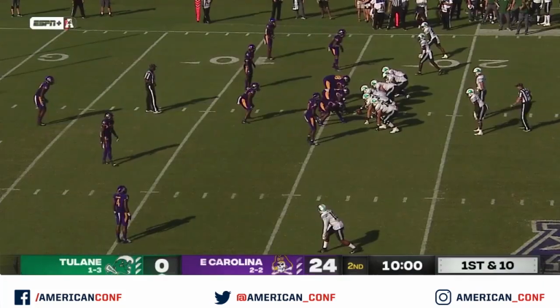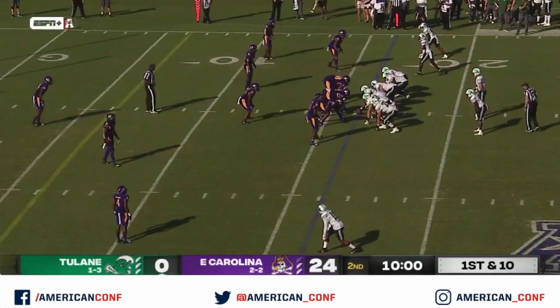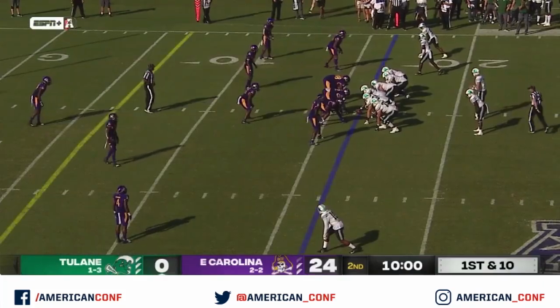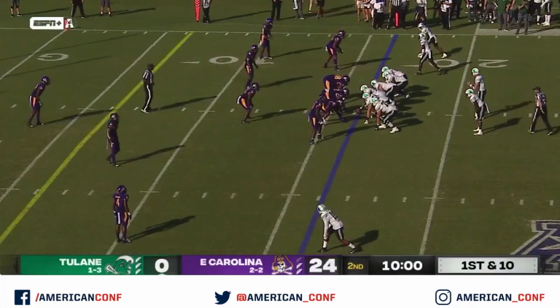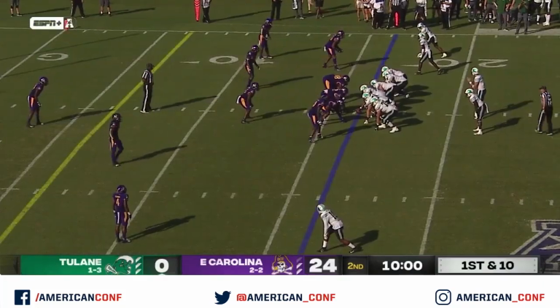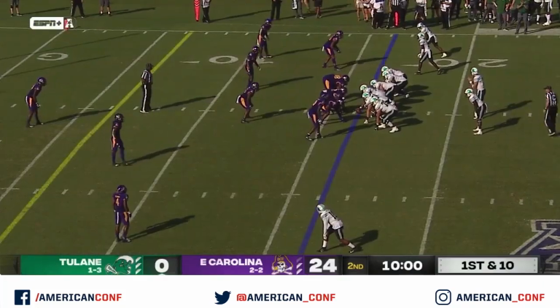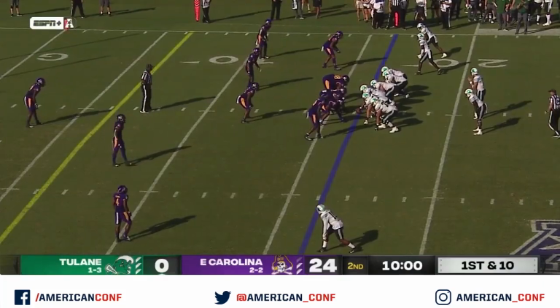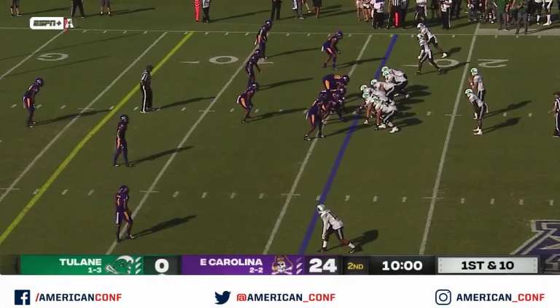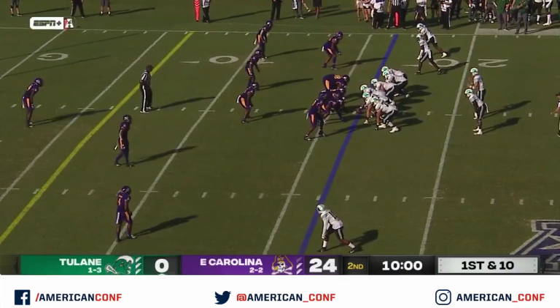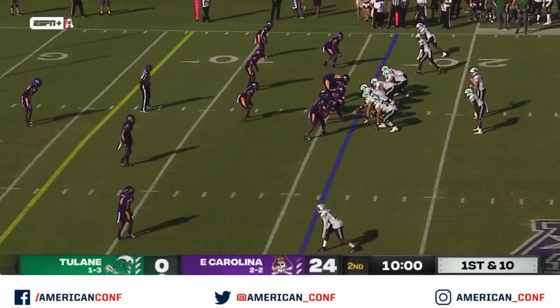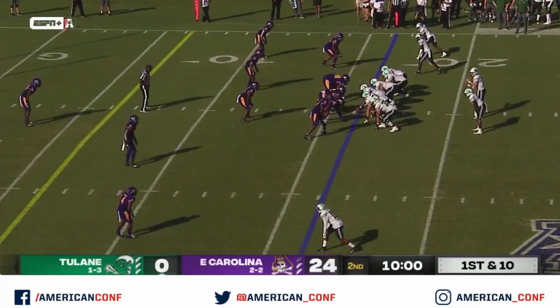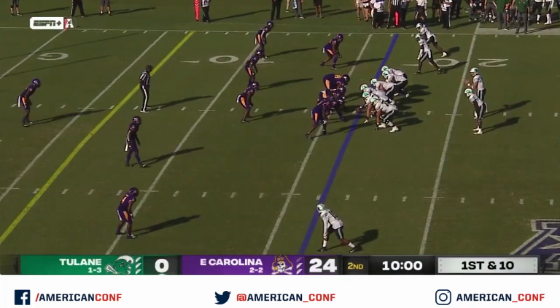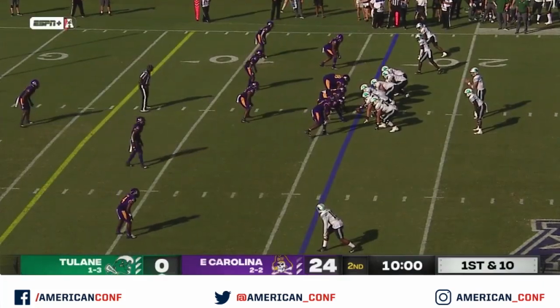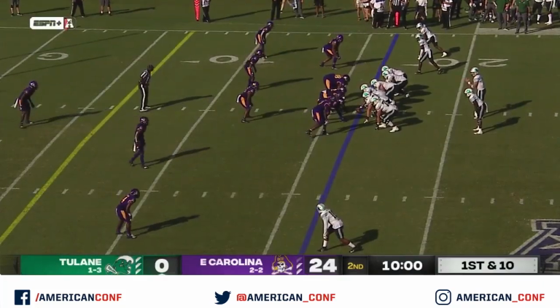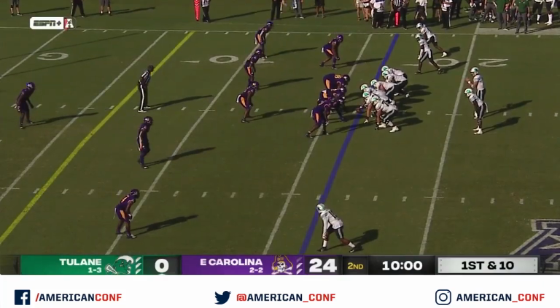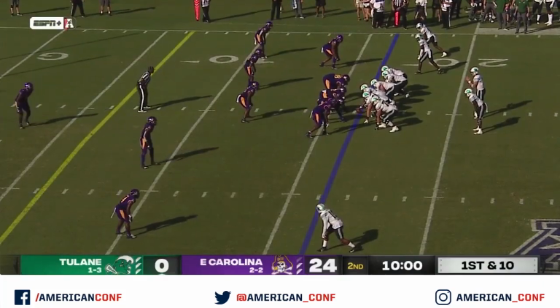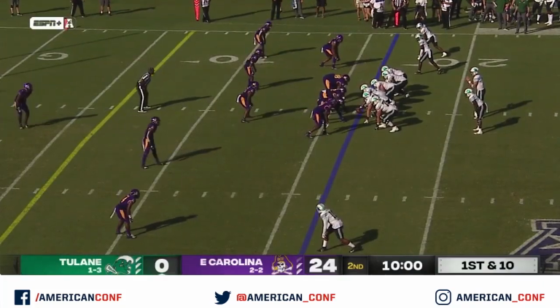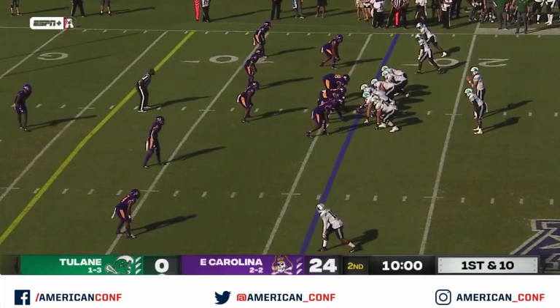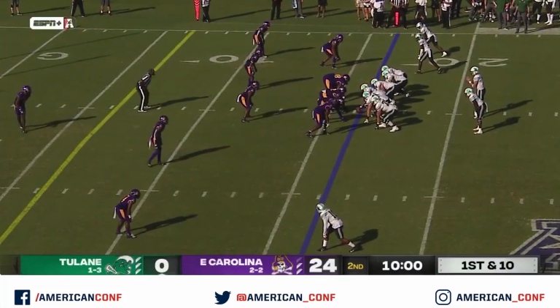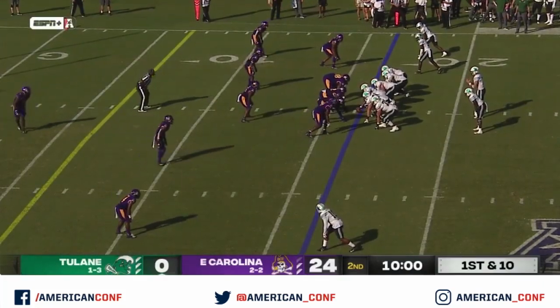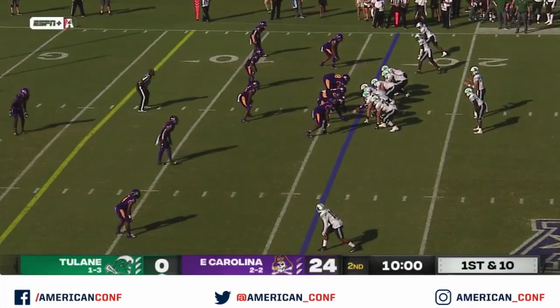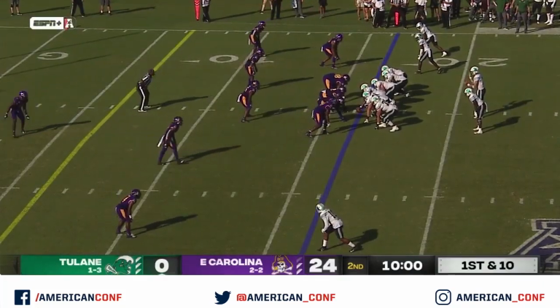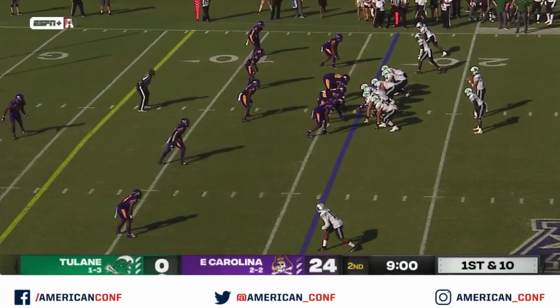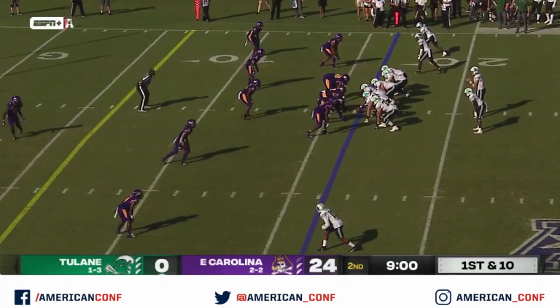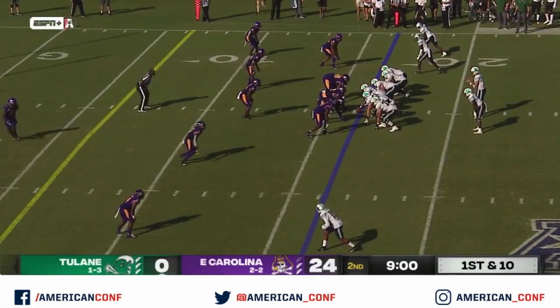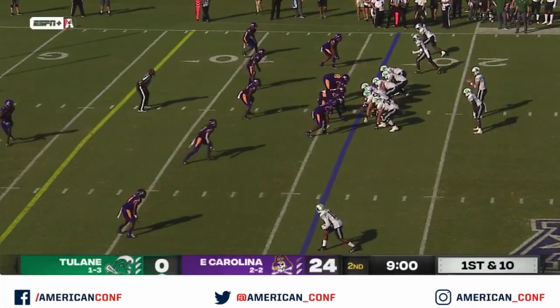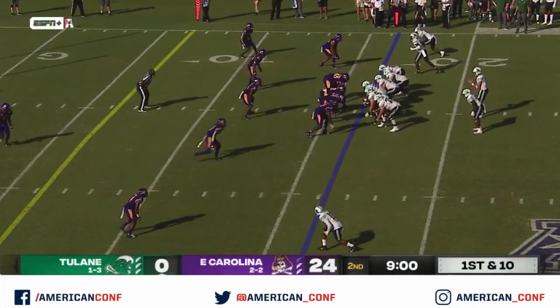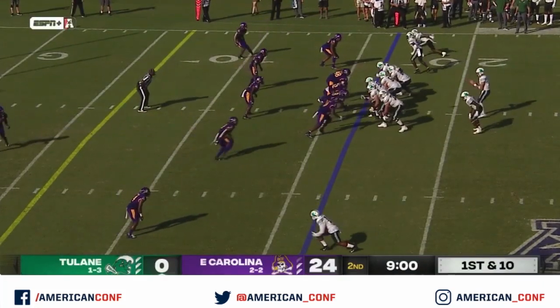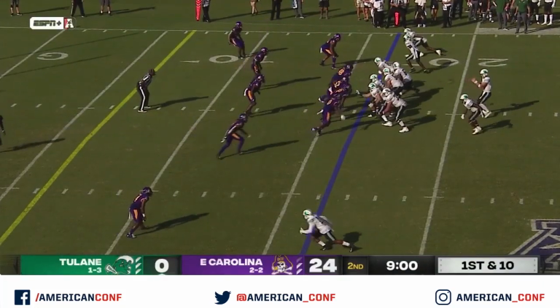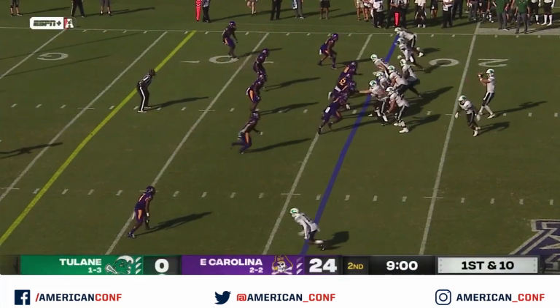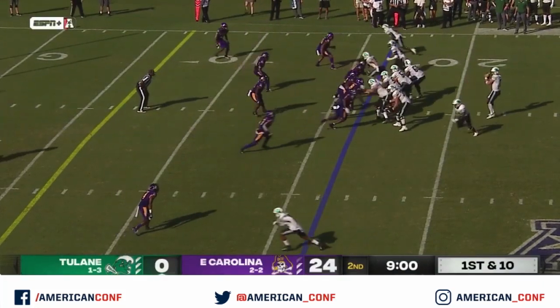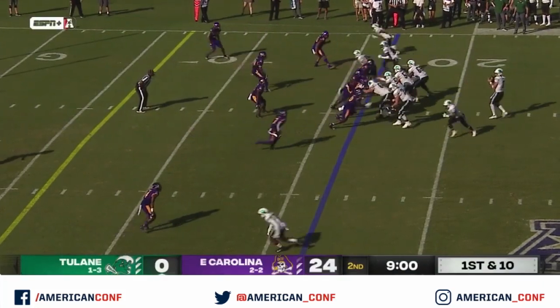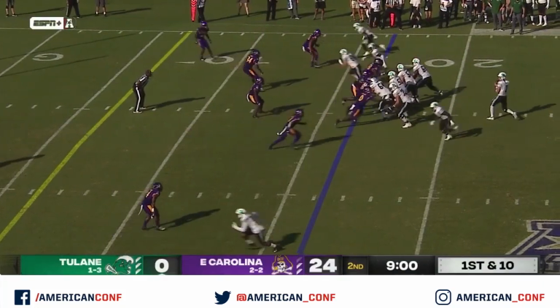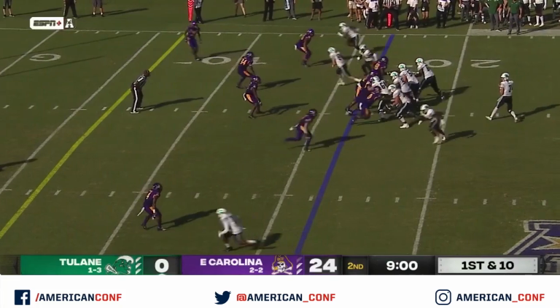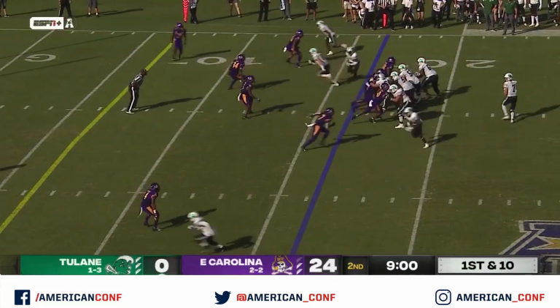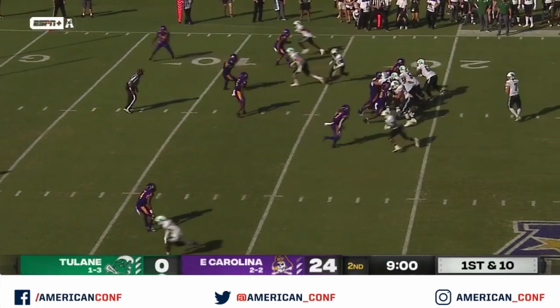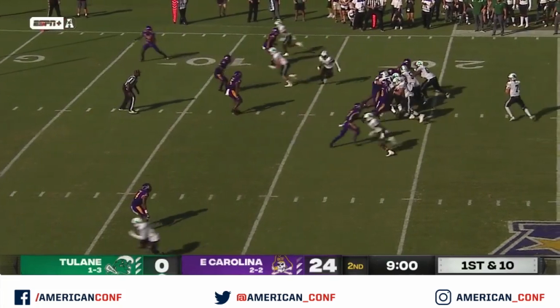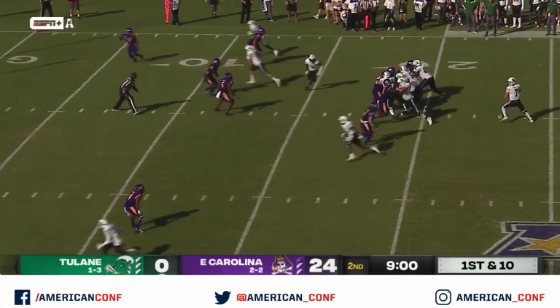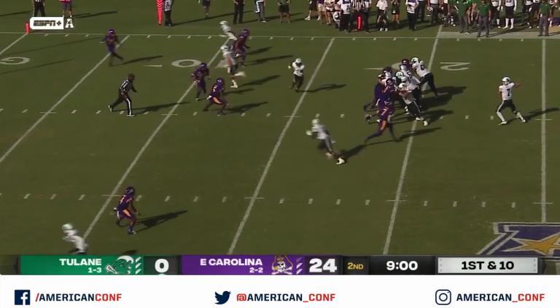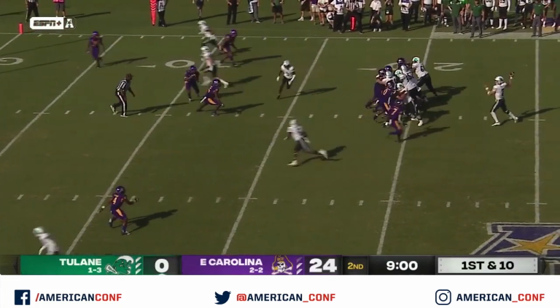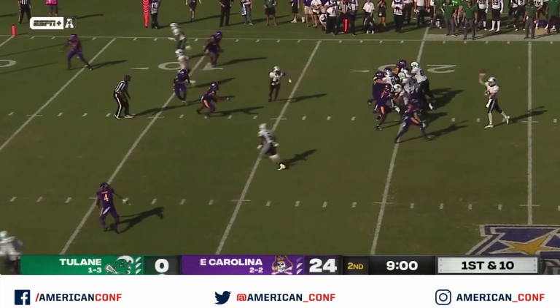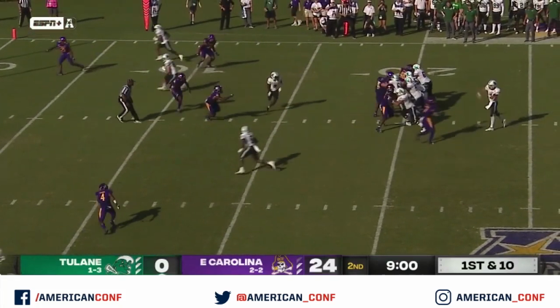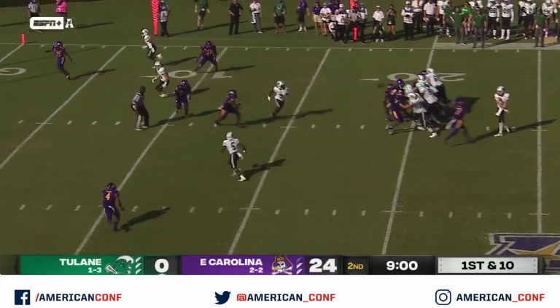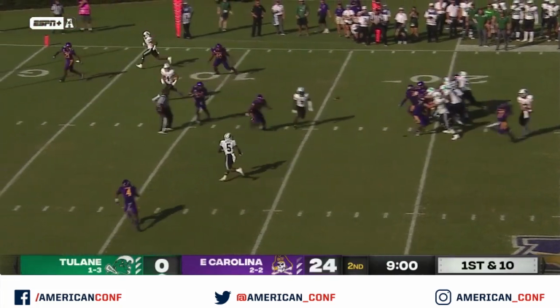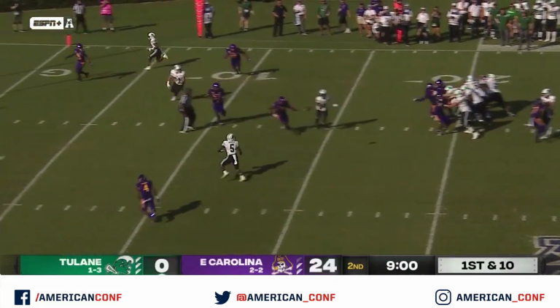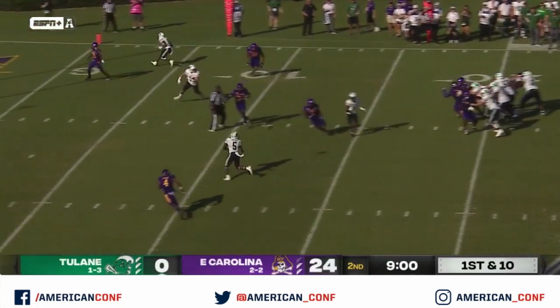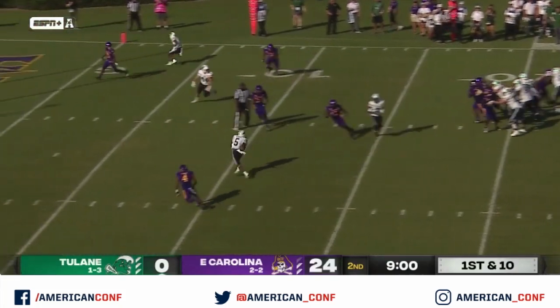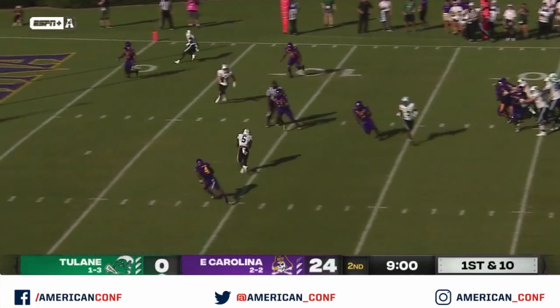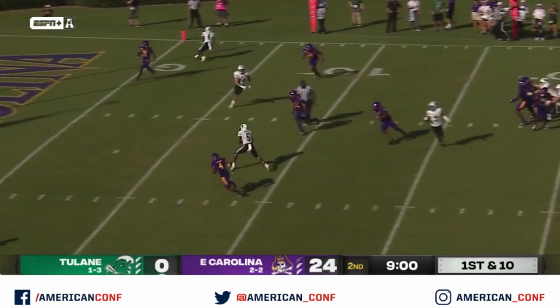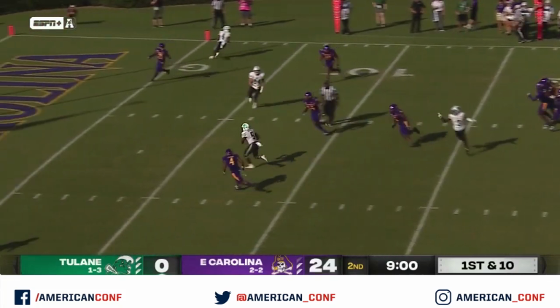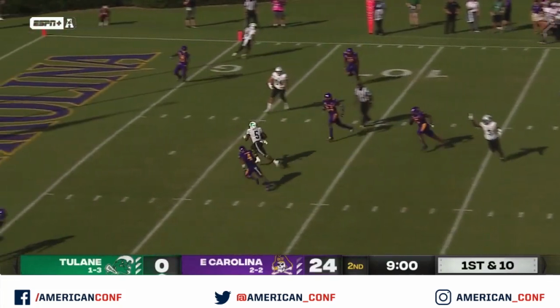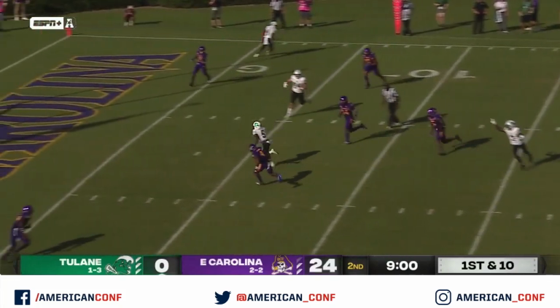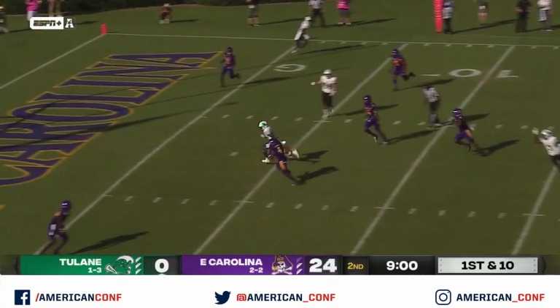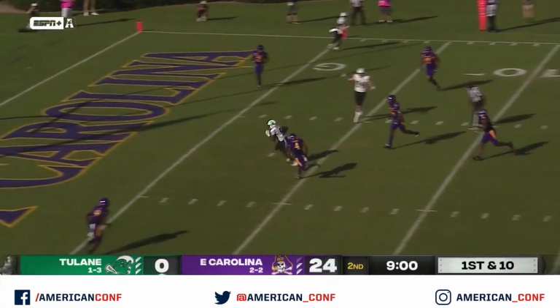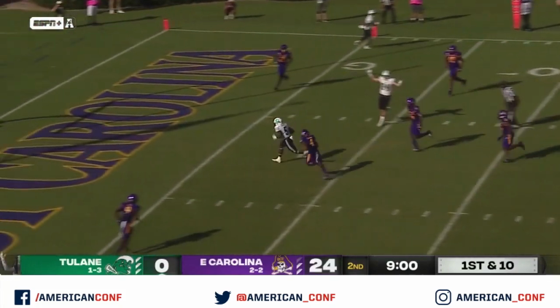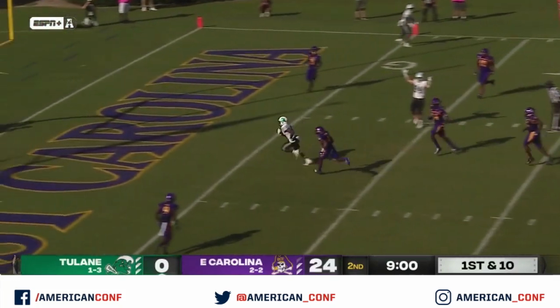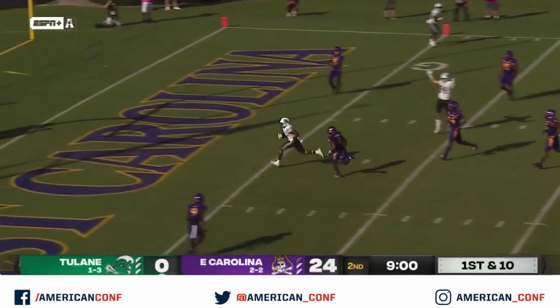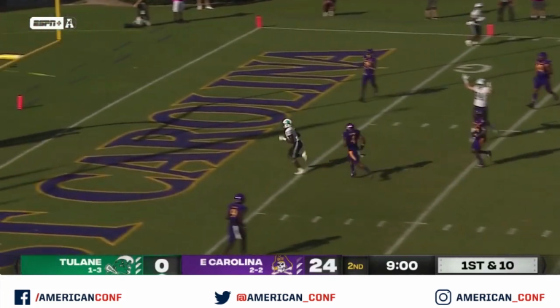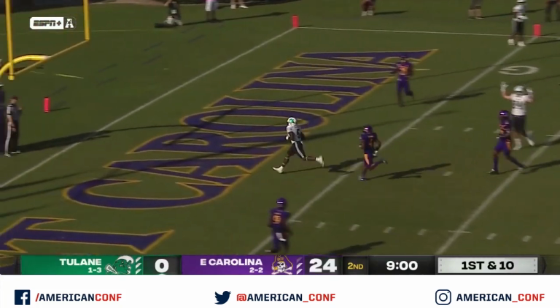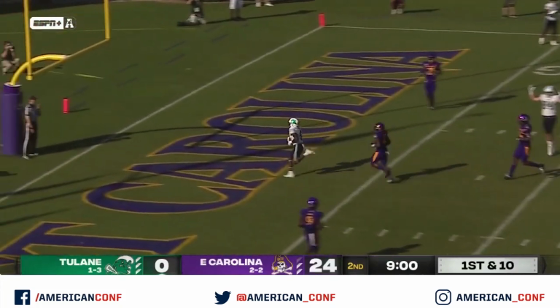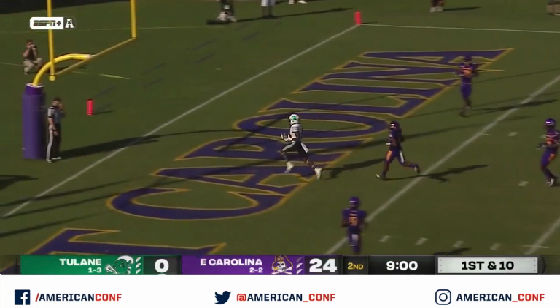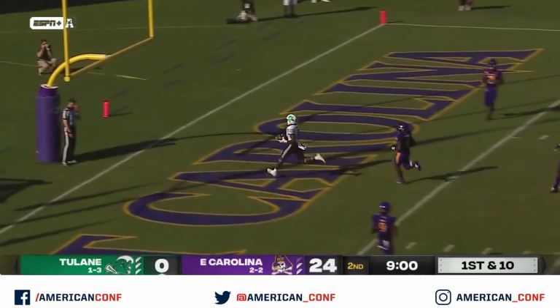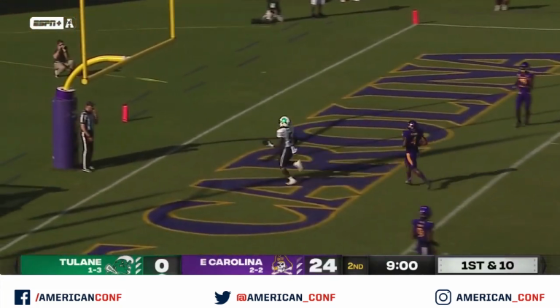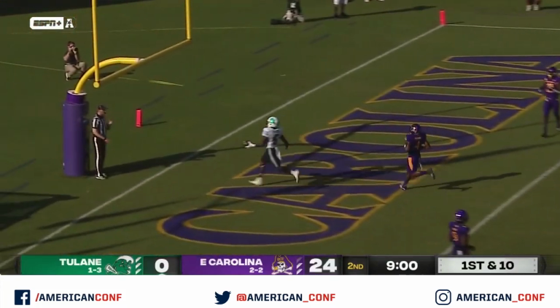They started today fifth in the nation in receiving yards for tight ends. The pass comes off the edge and he finds Booker — touchdown.